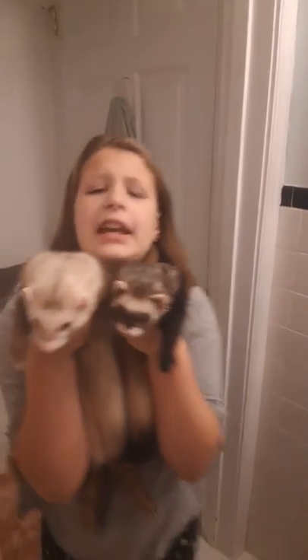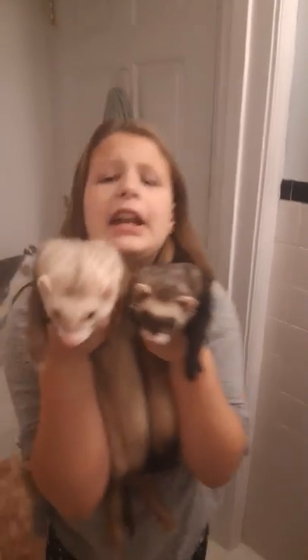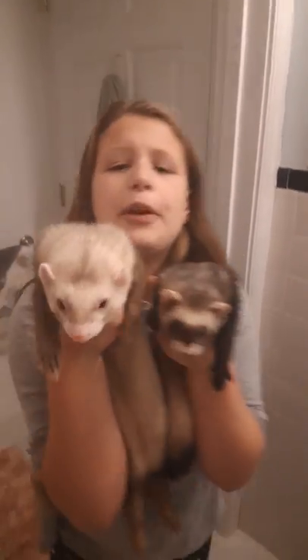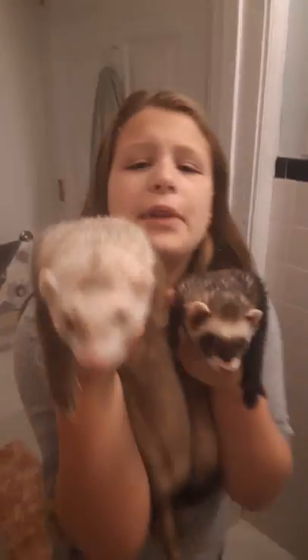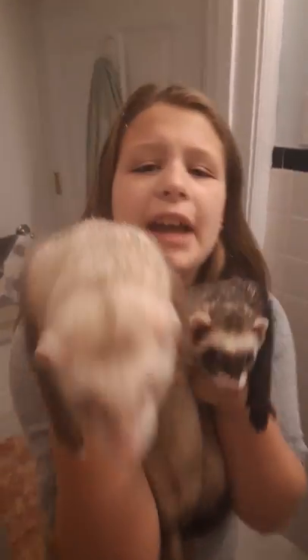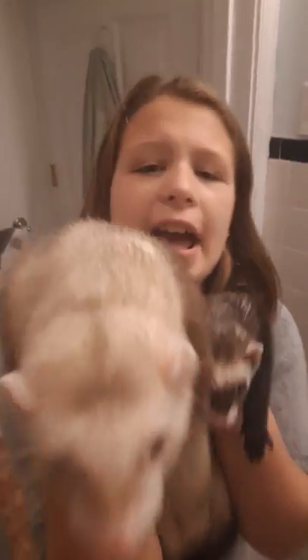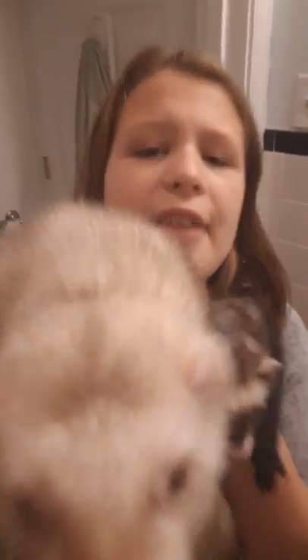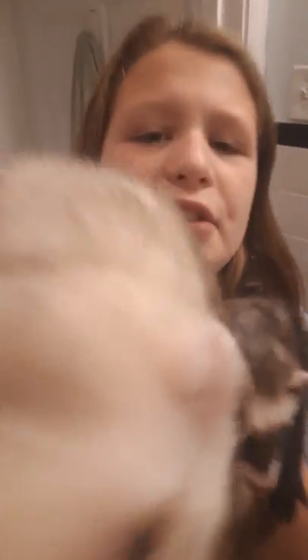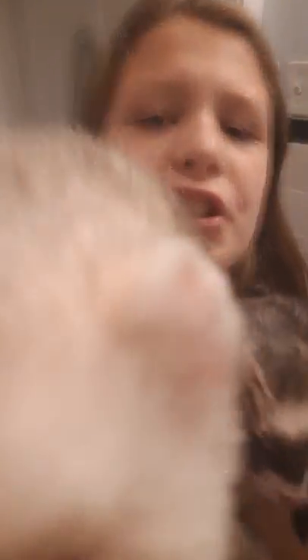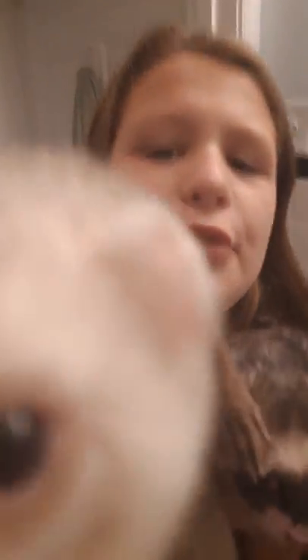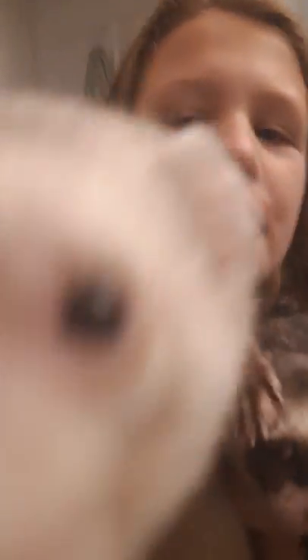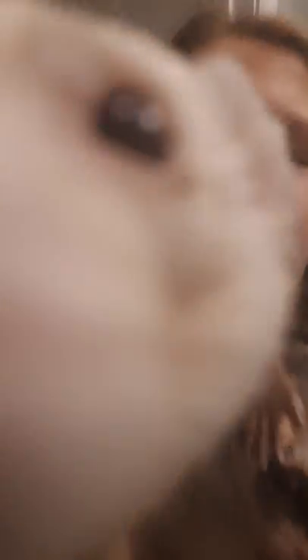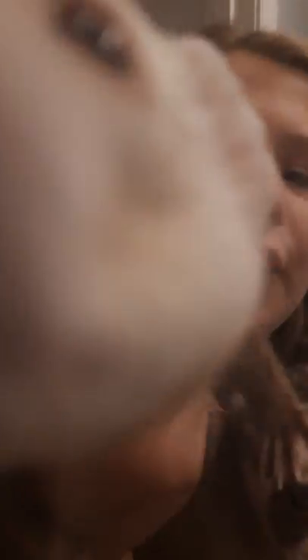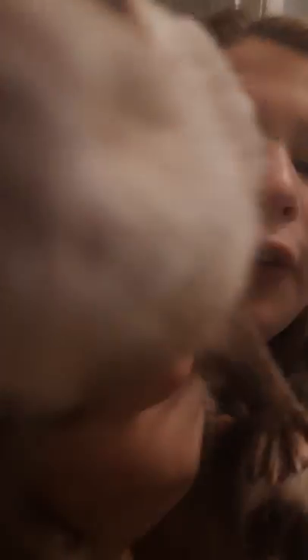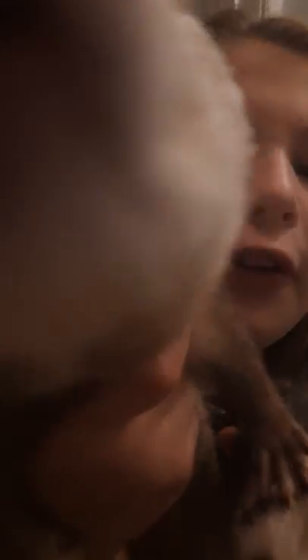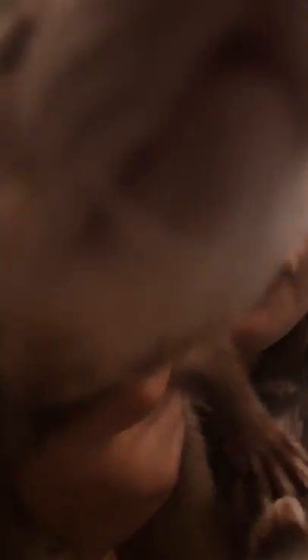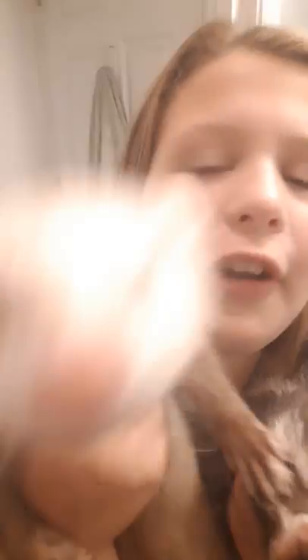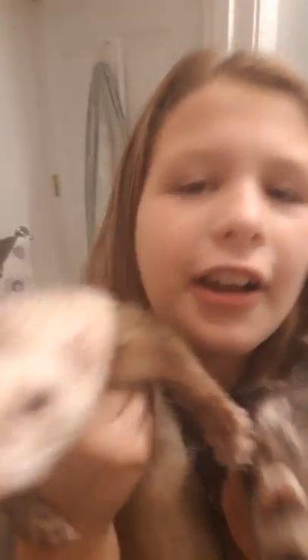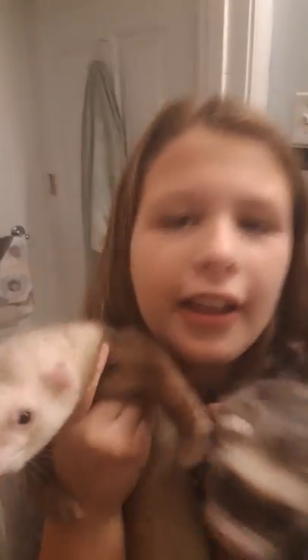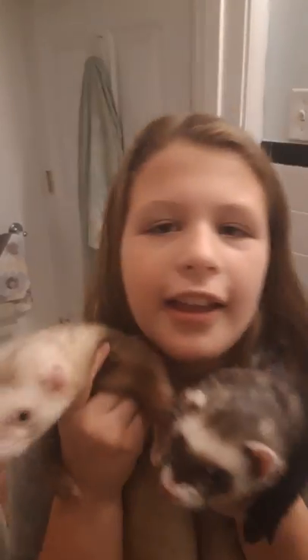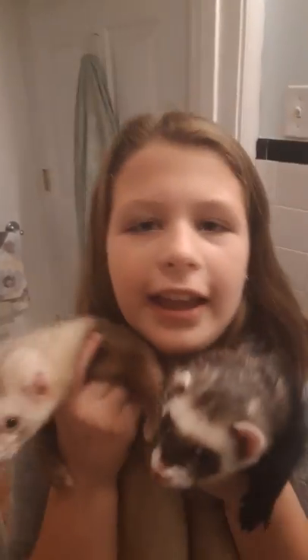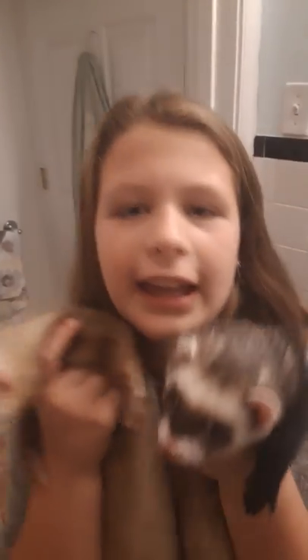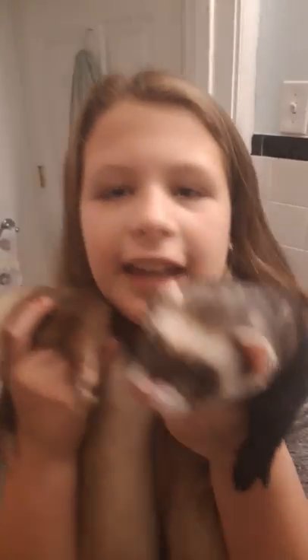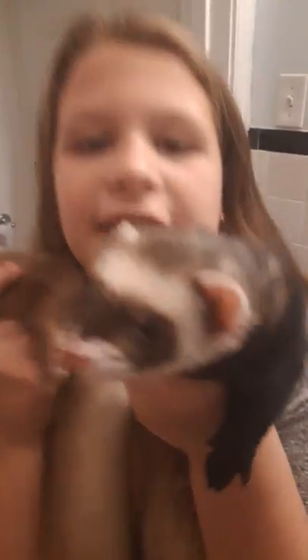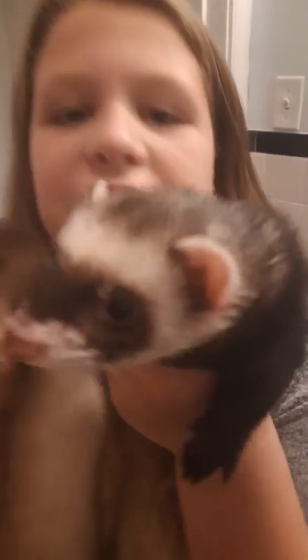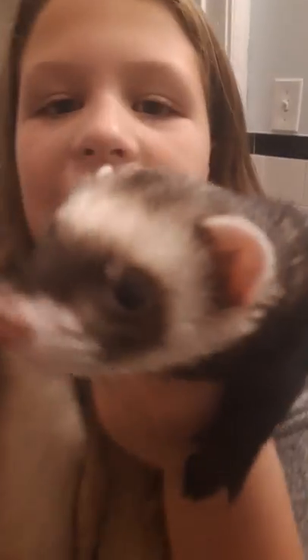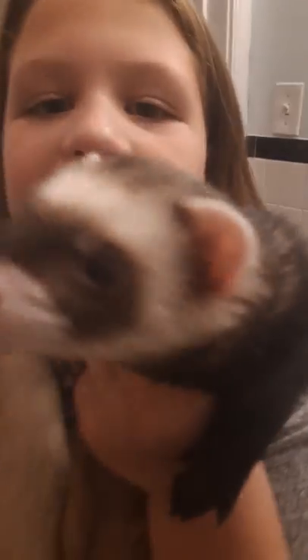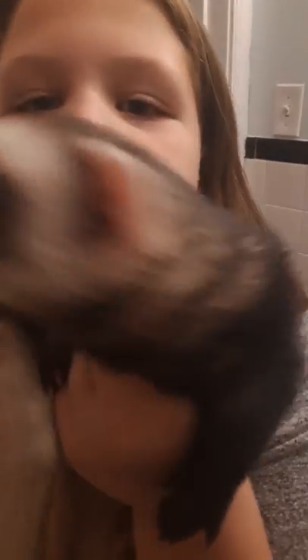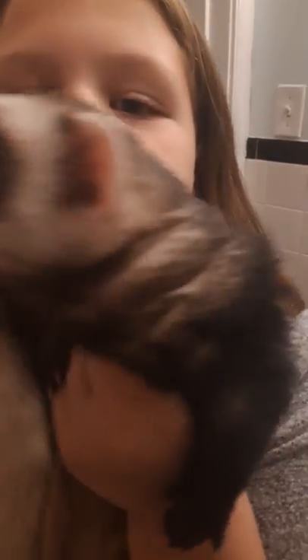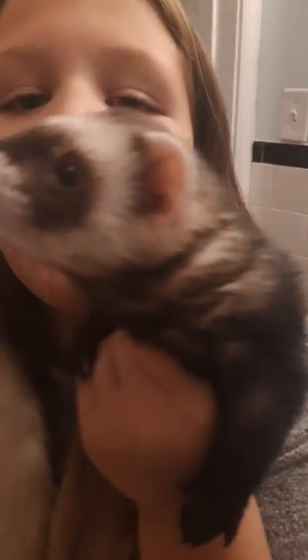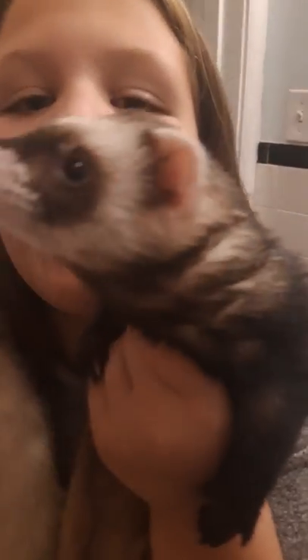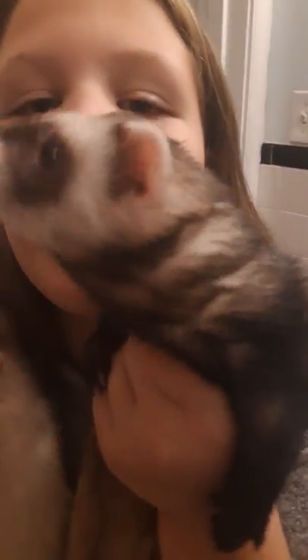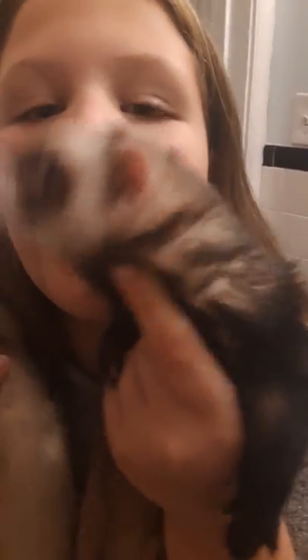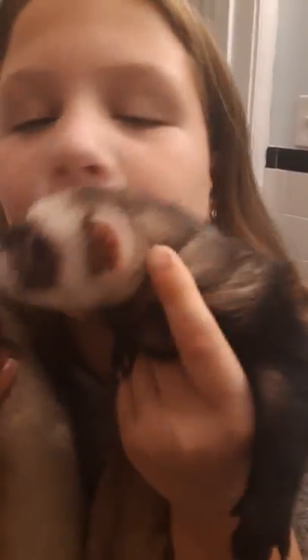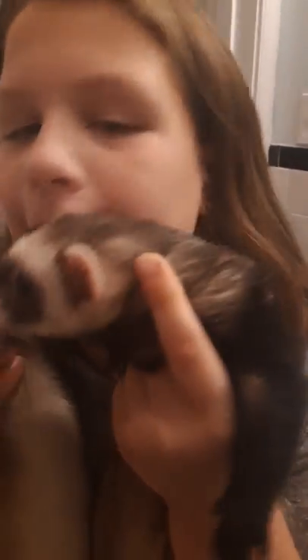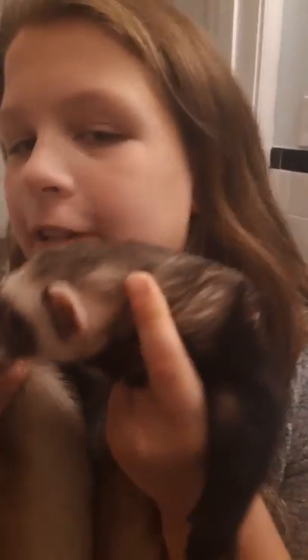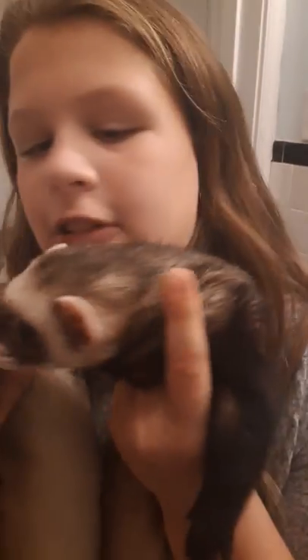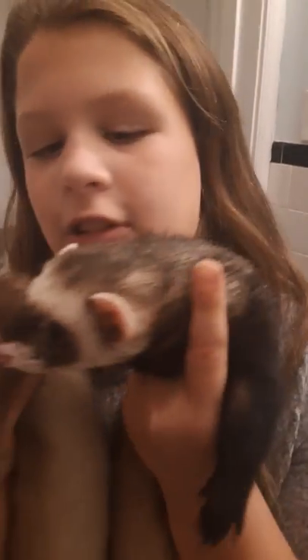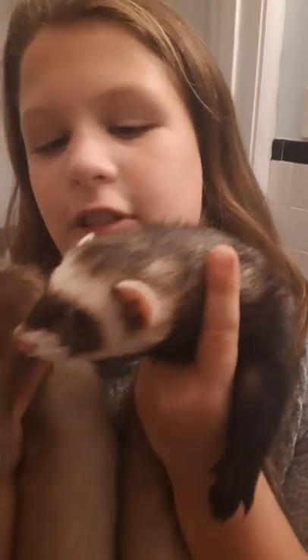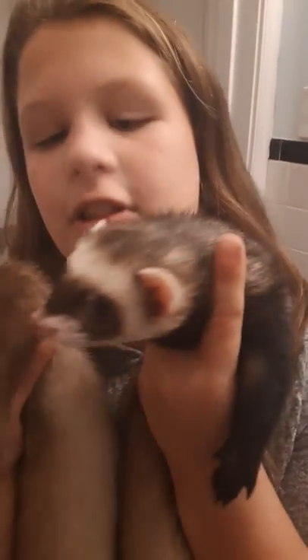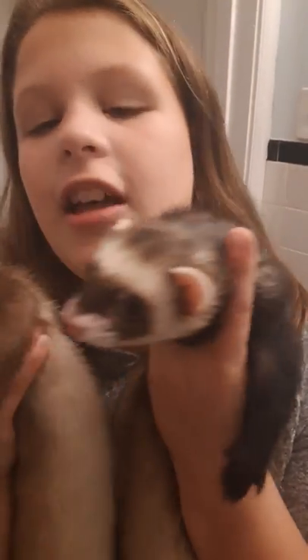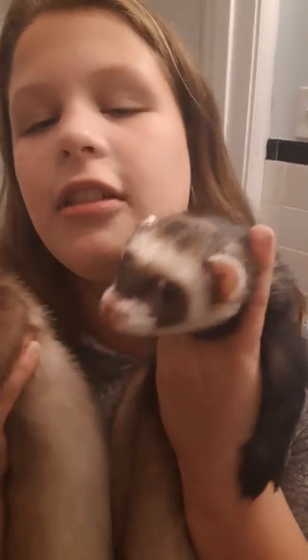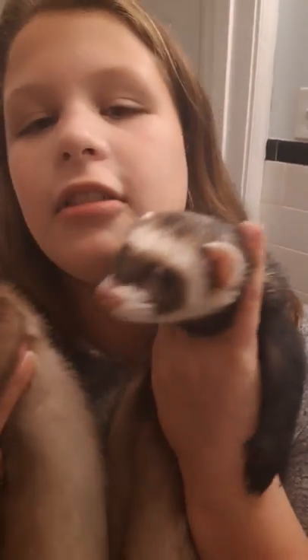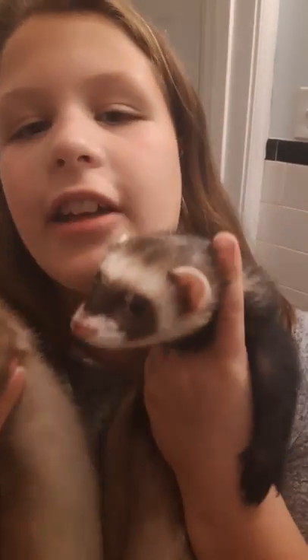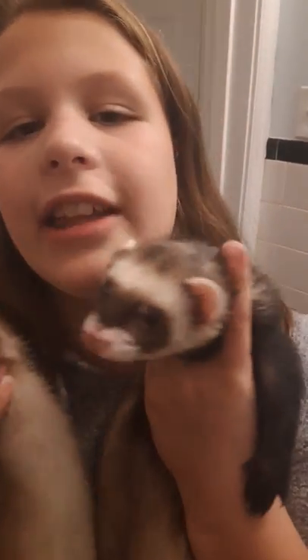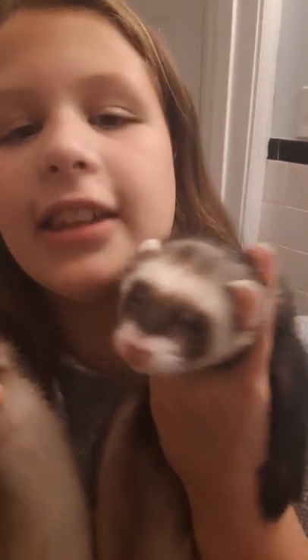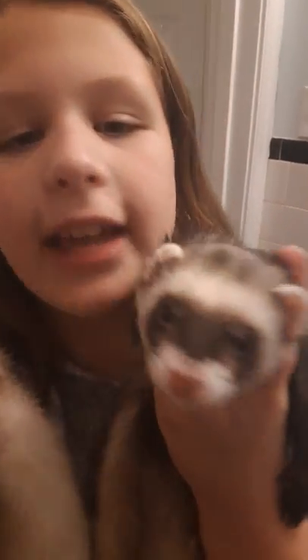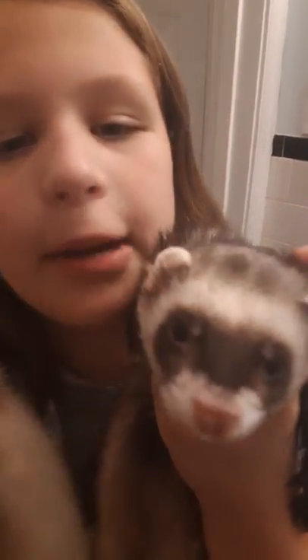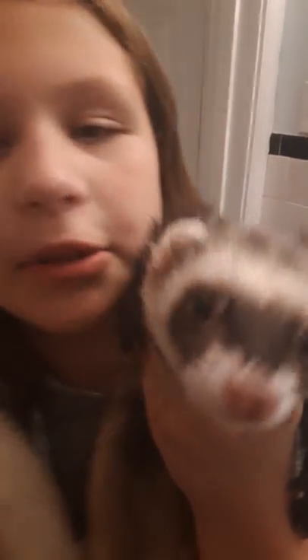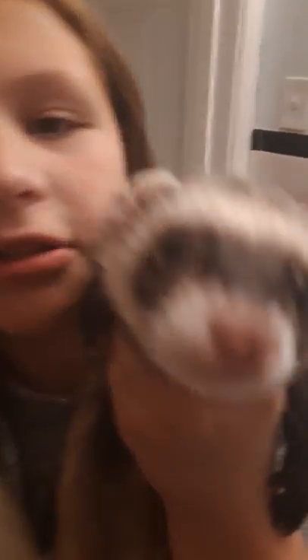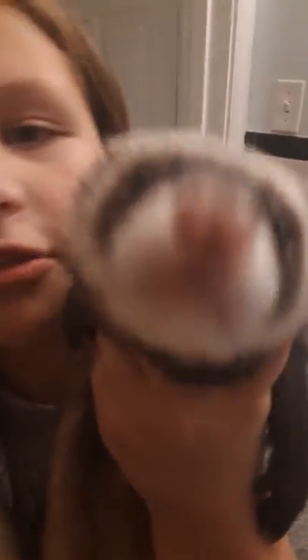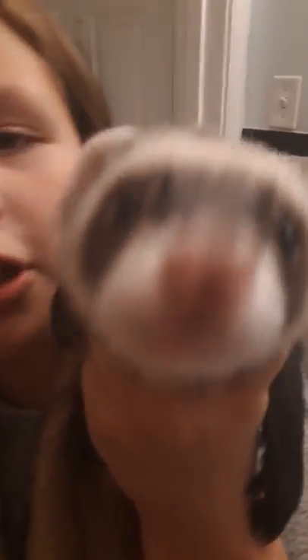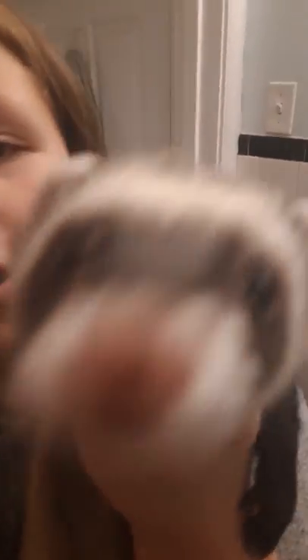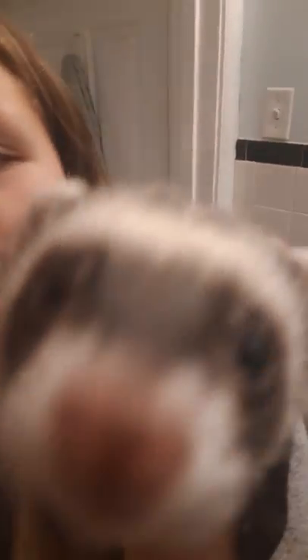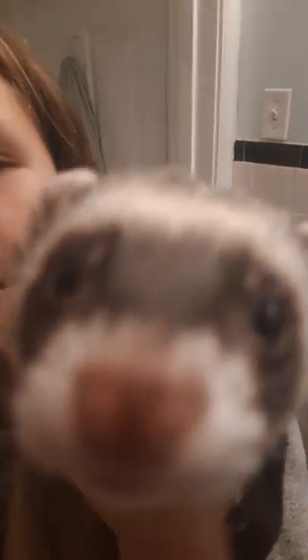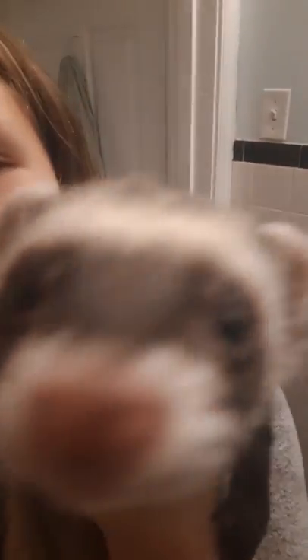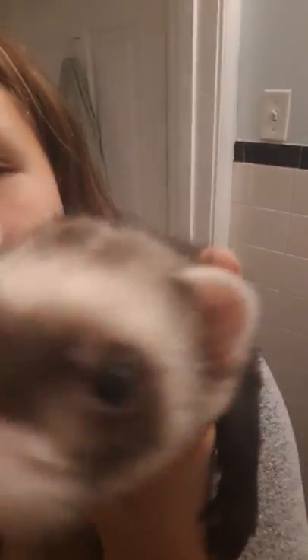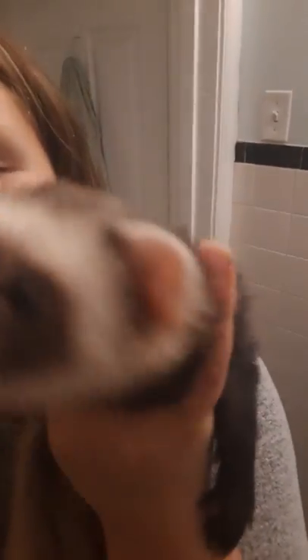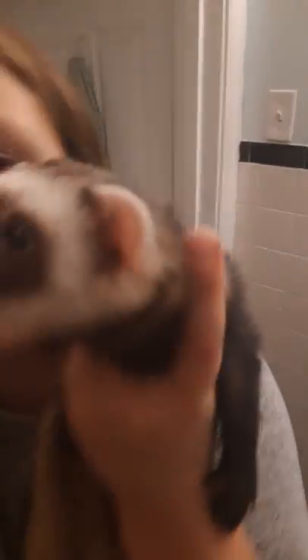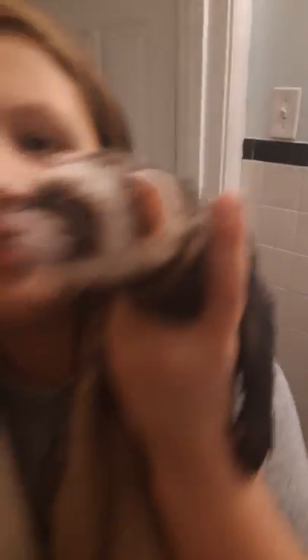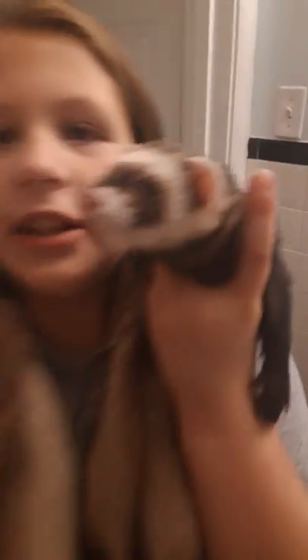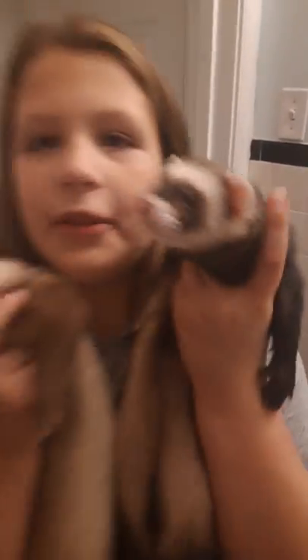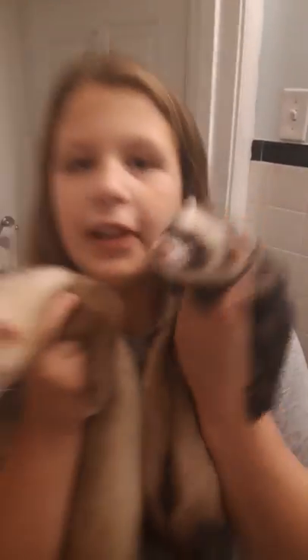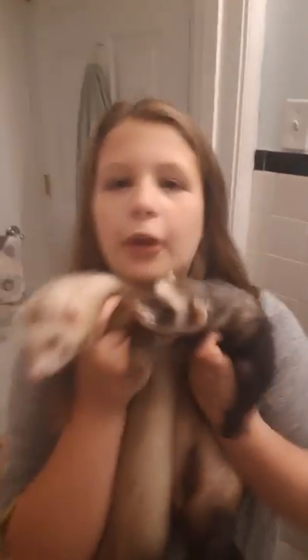Here we have a chooster and a chatster. Look at the camera, chat. Yeah, there we go.